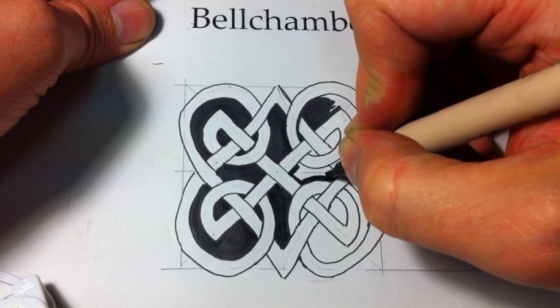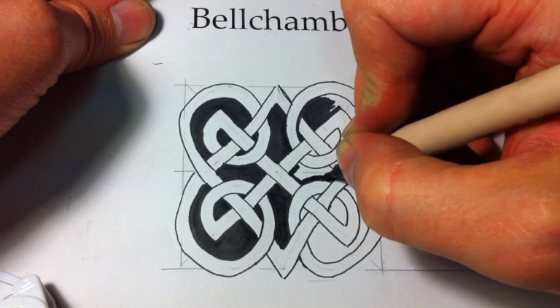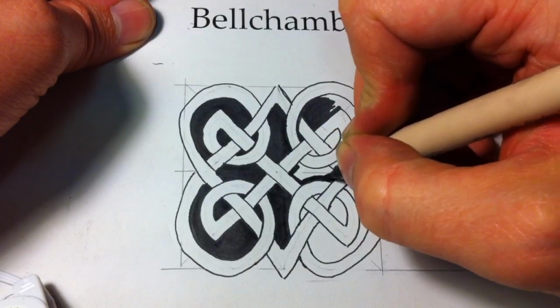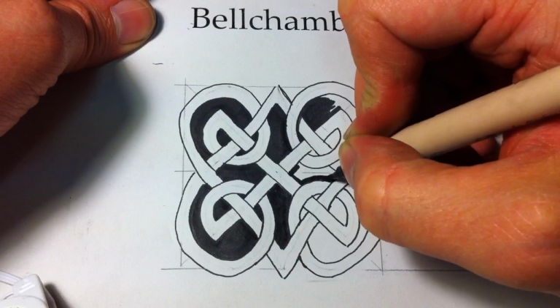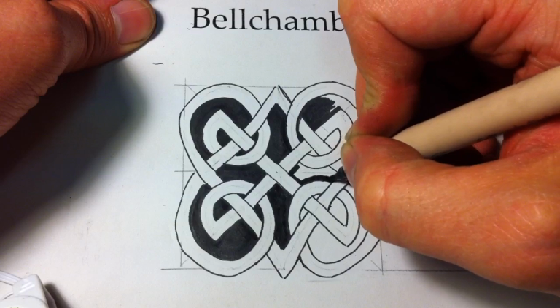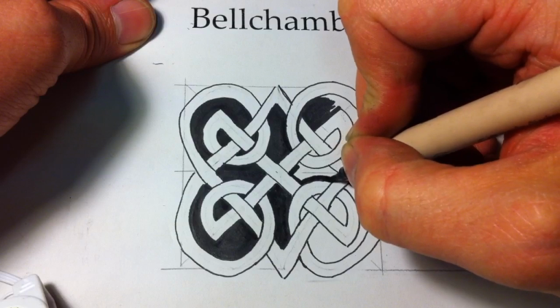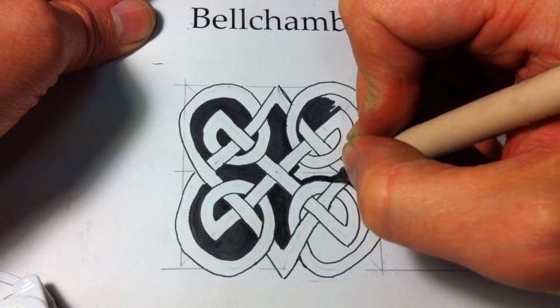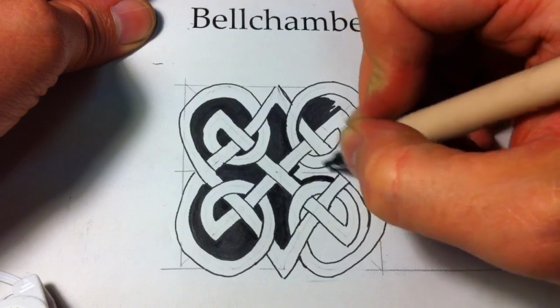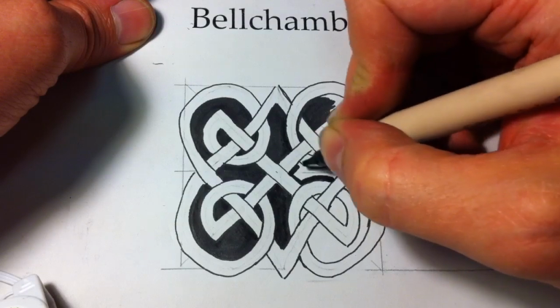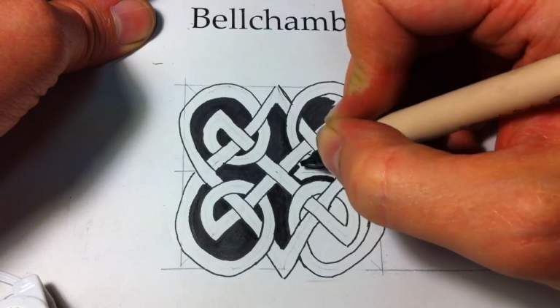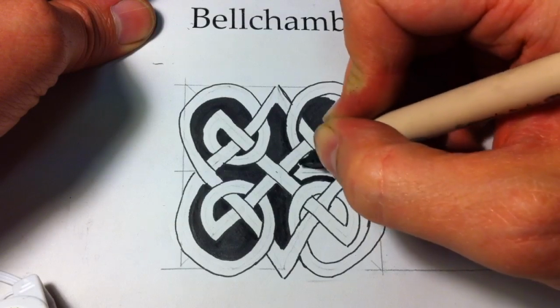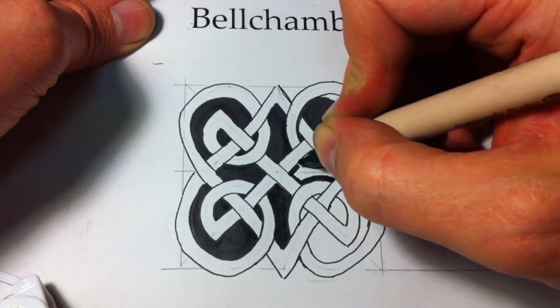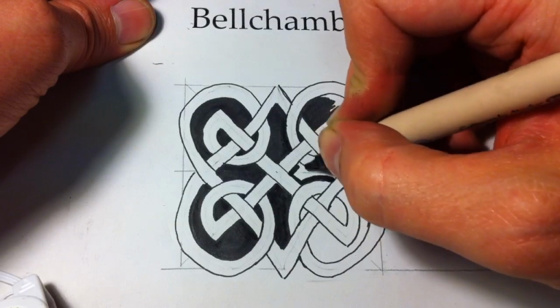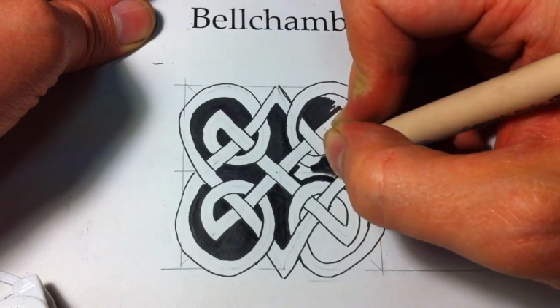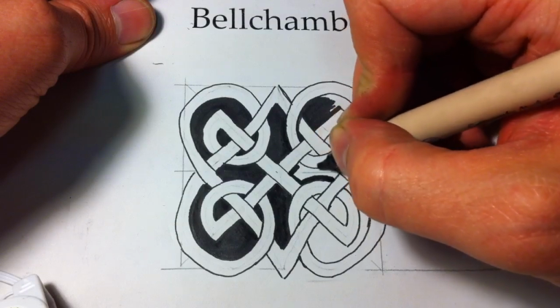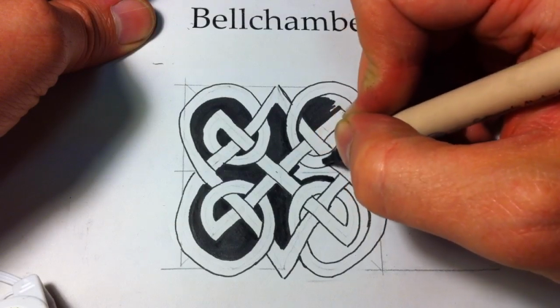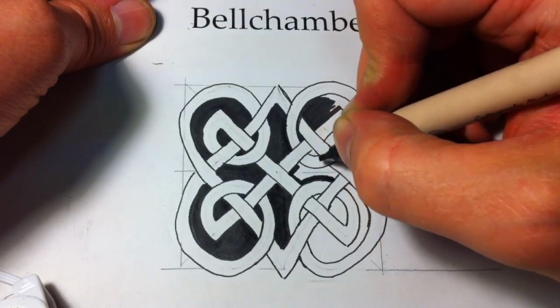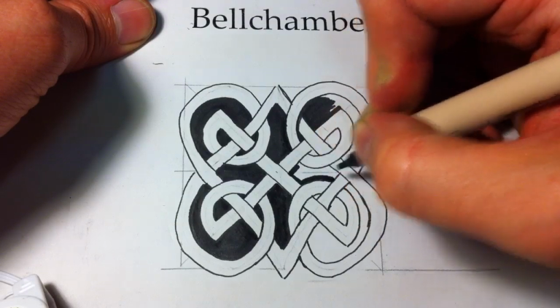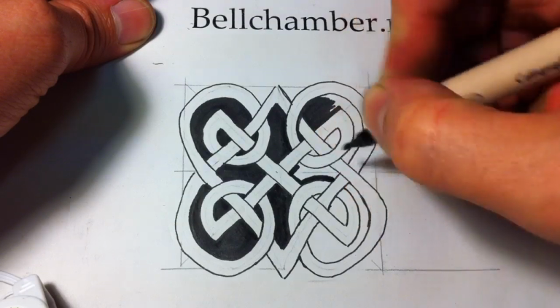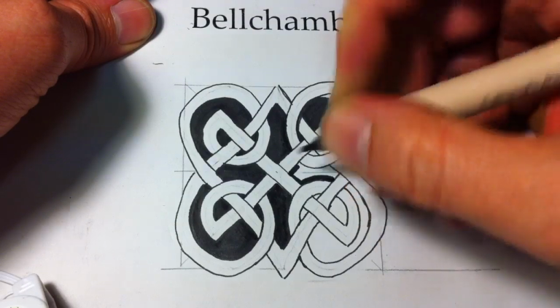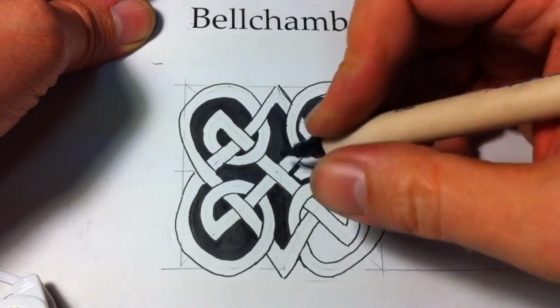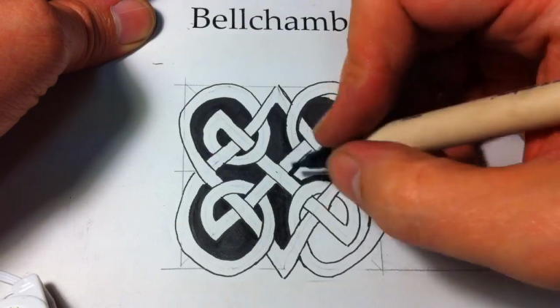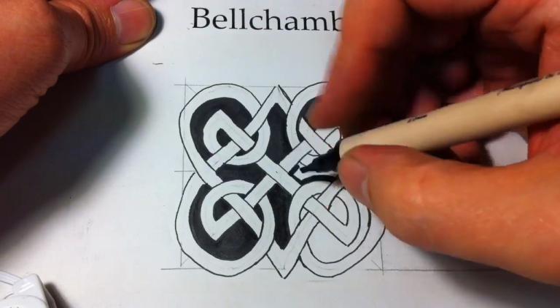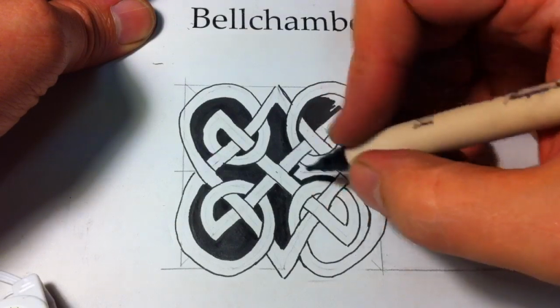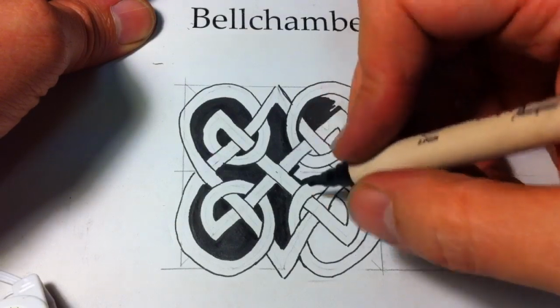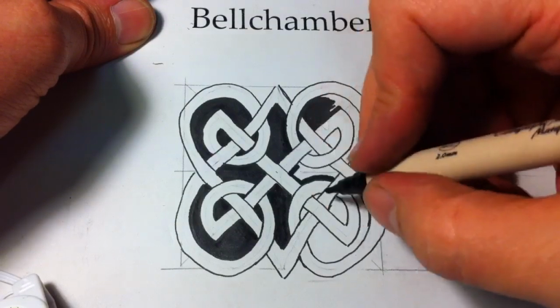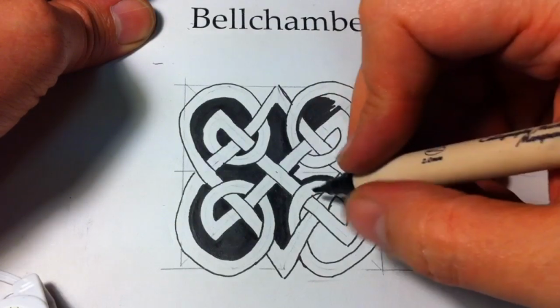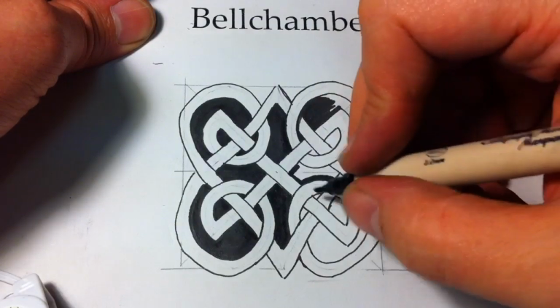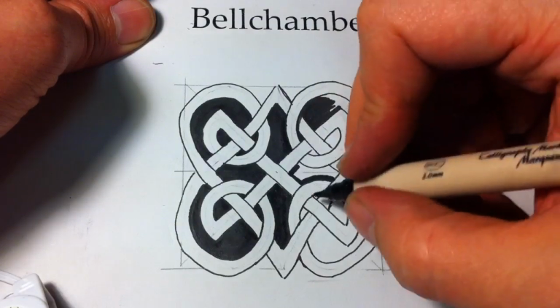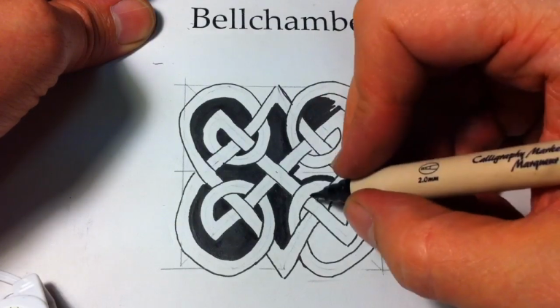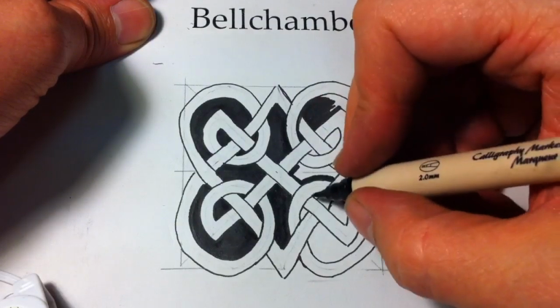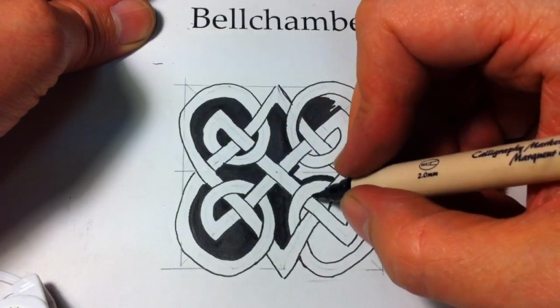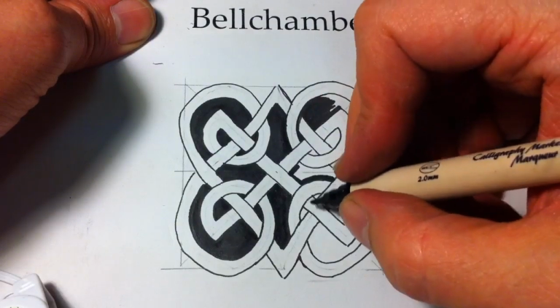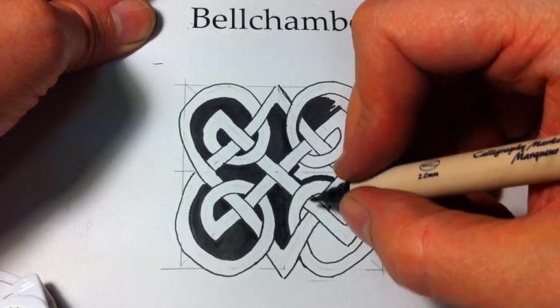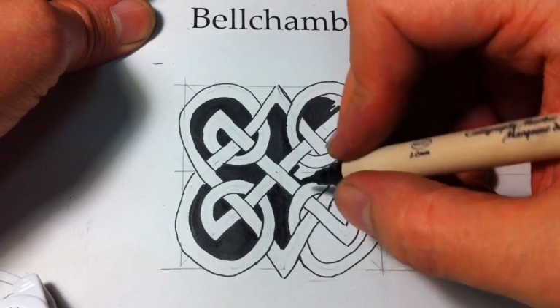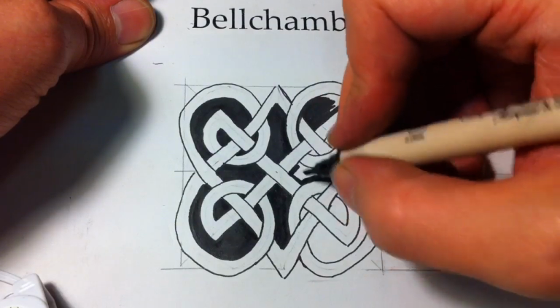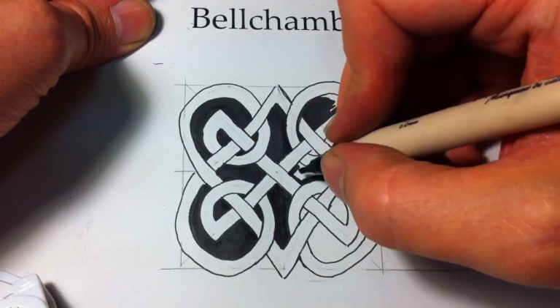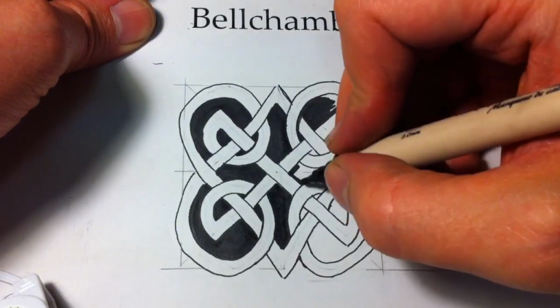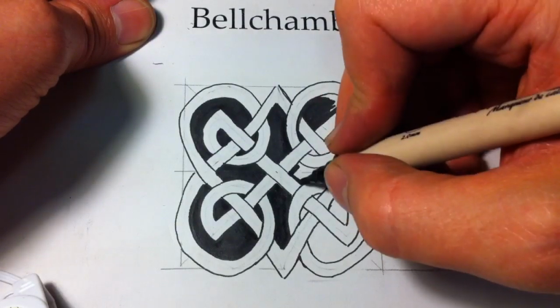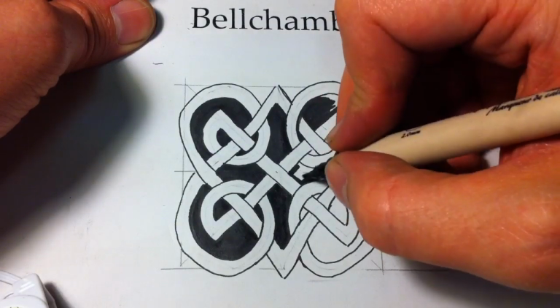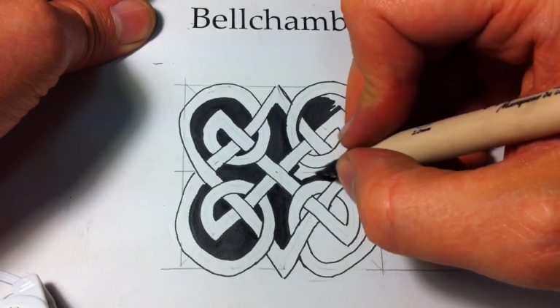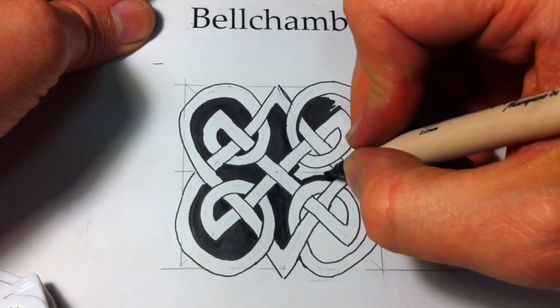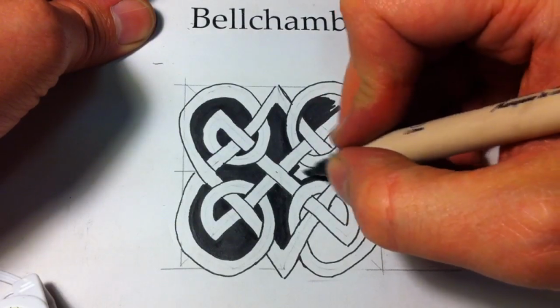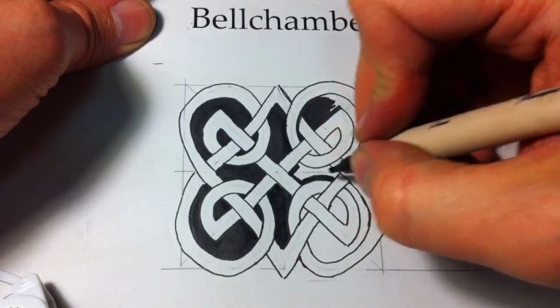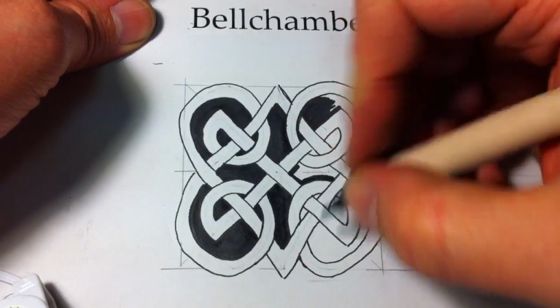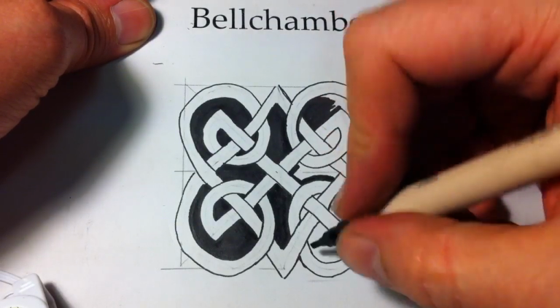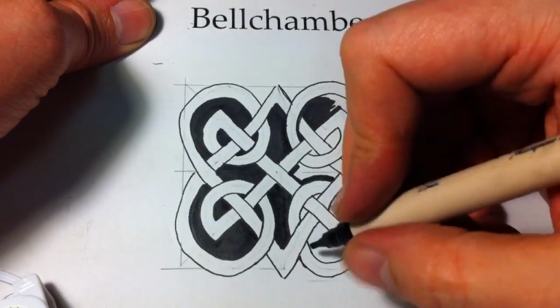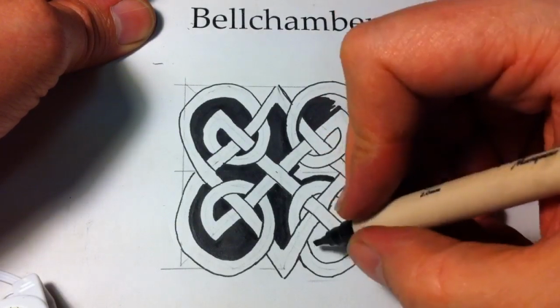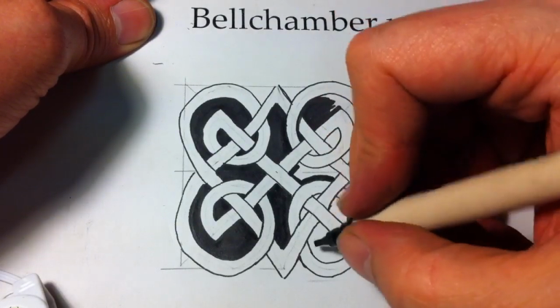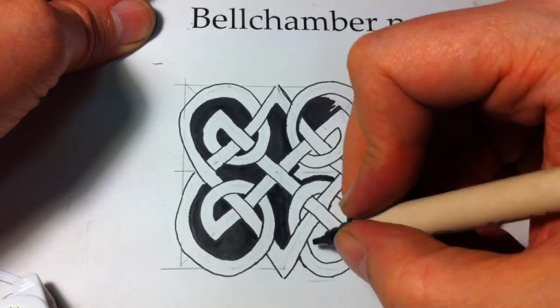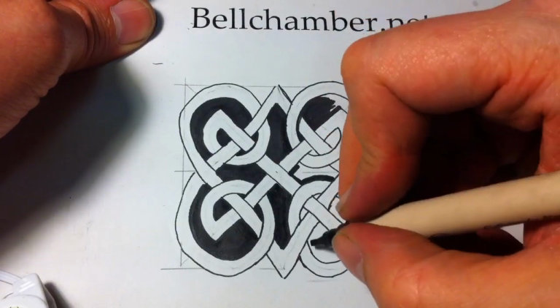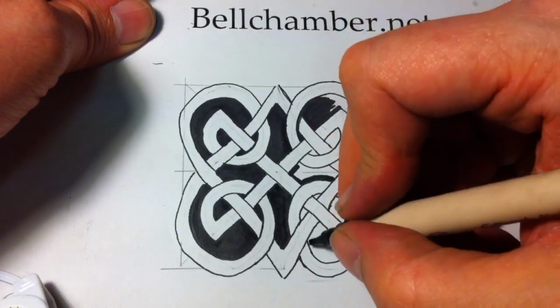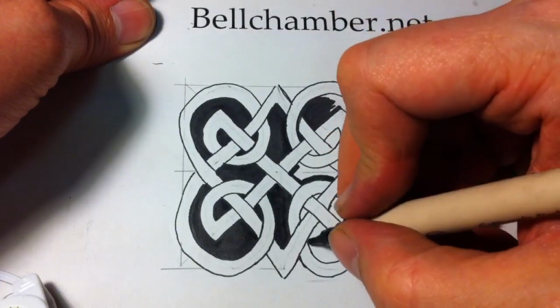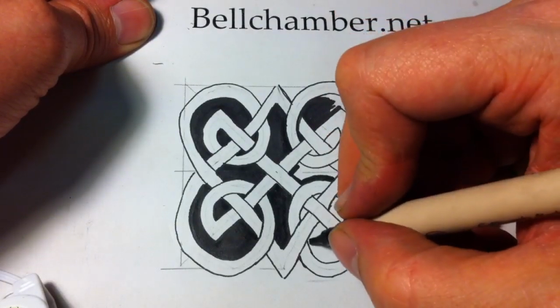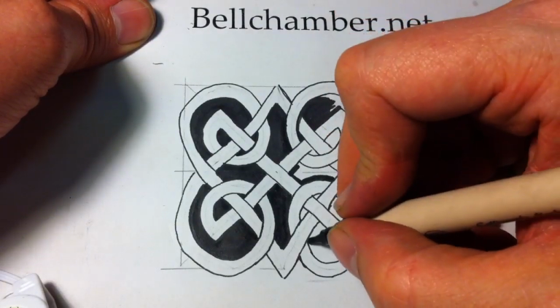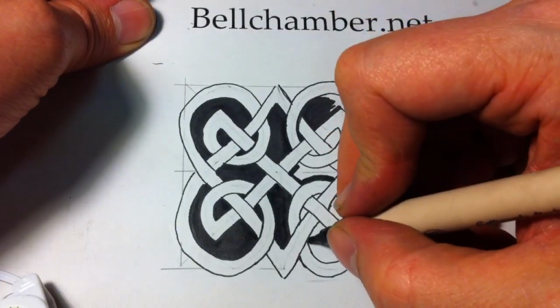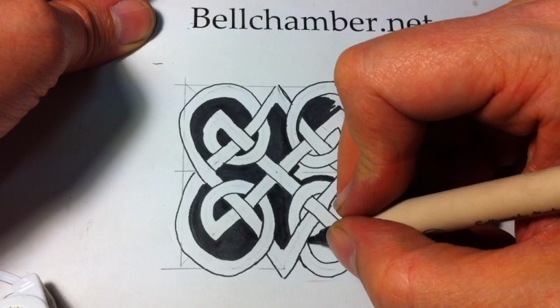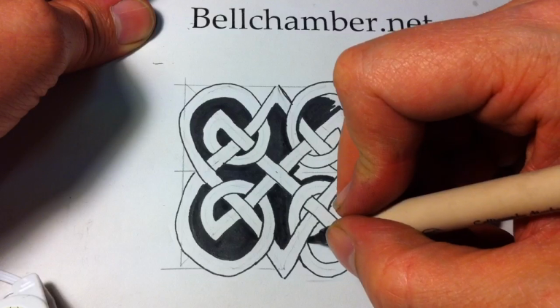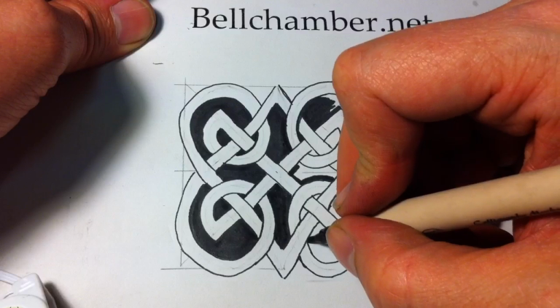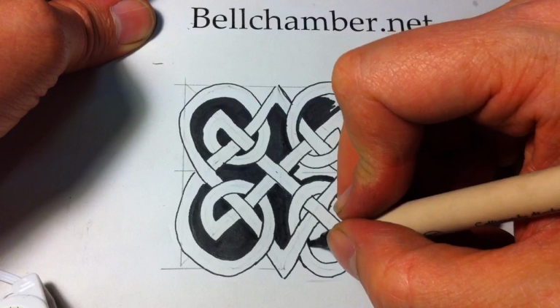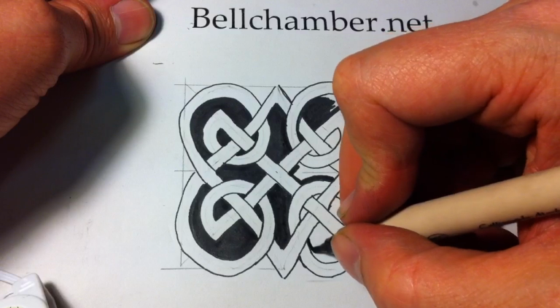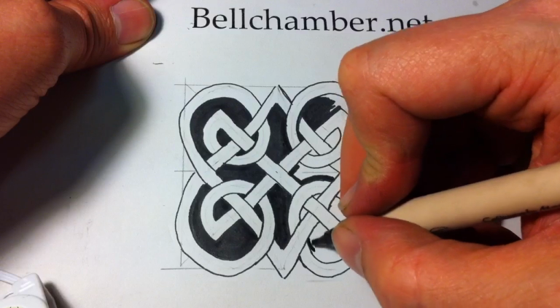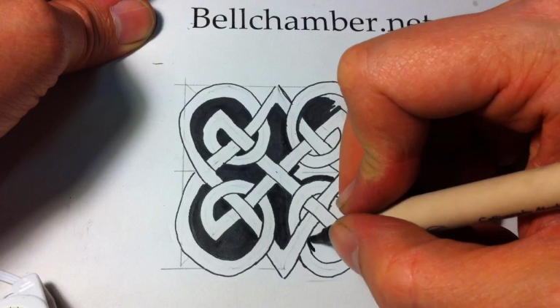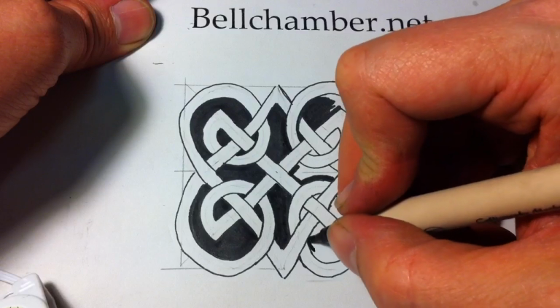Being right-handed, it's easier for me to draw in one direction as opposed to another, because I can see the line clearly with my eye.